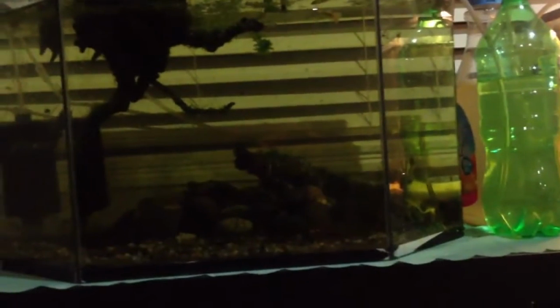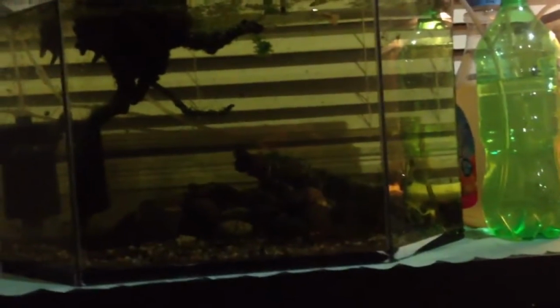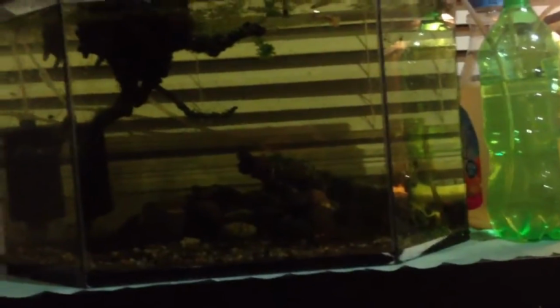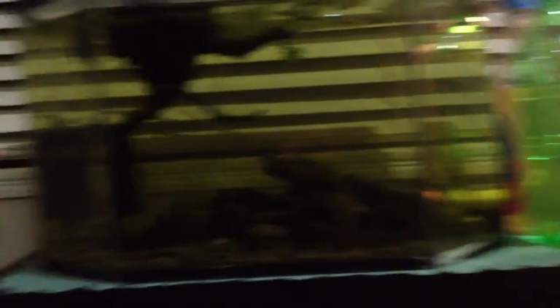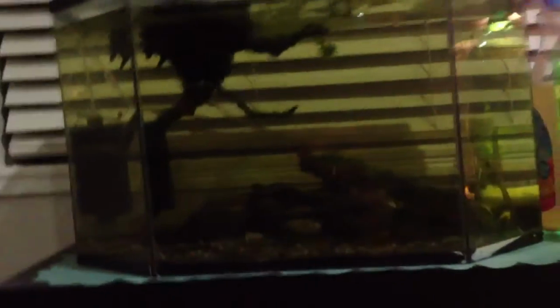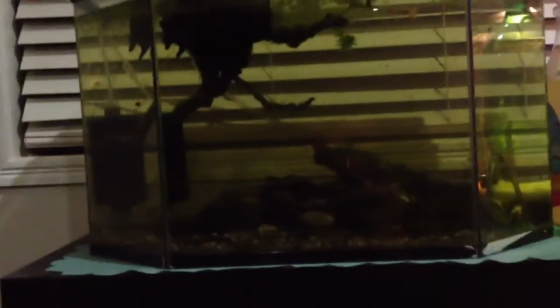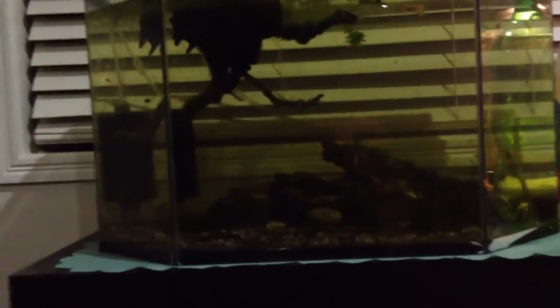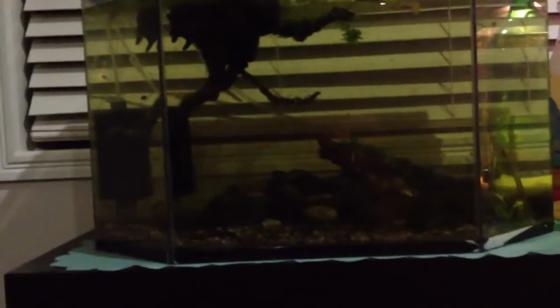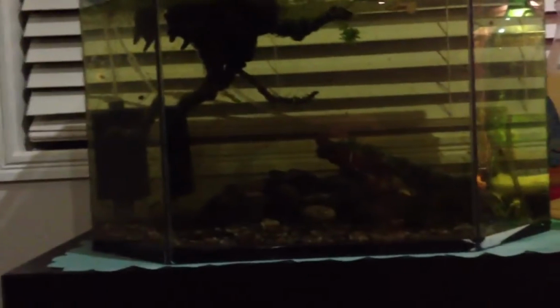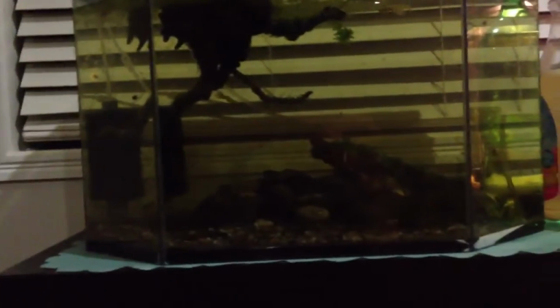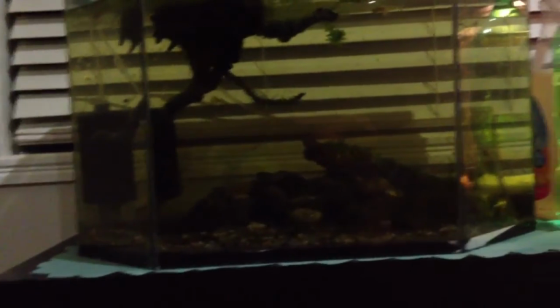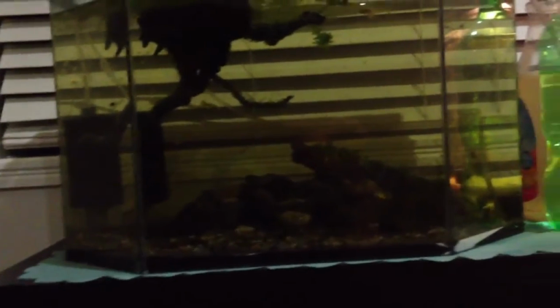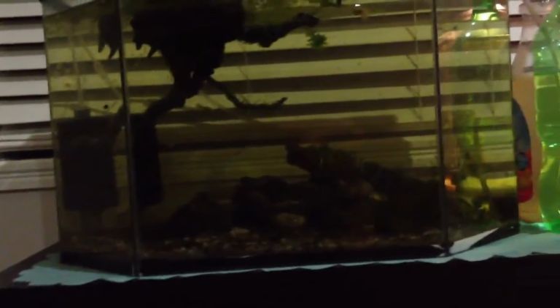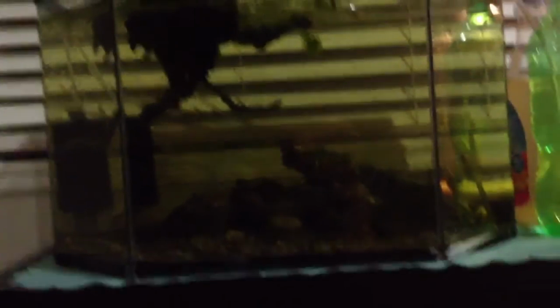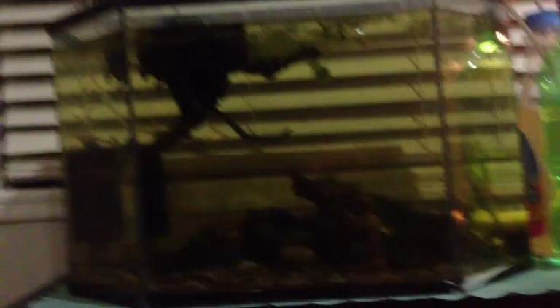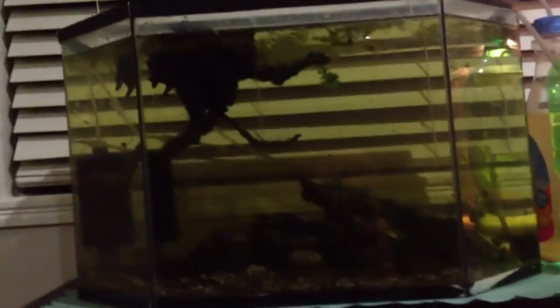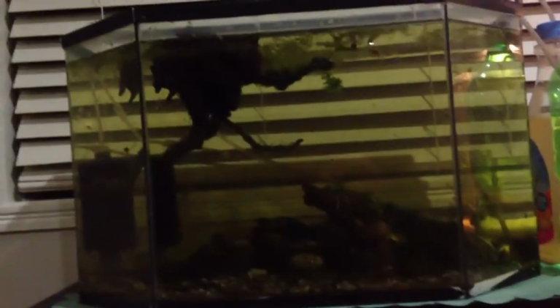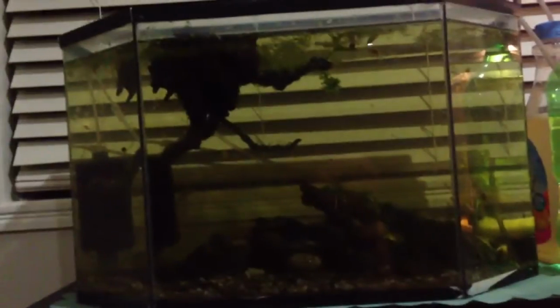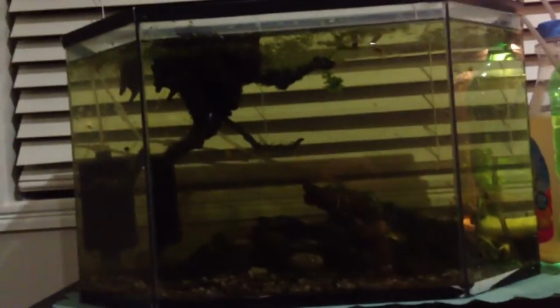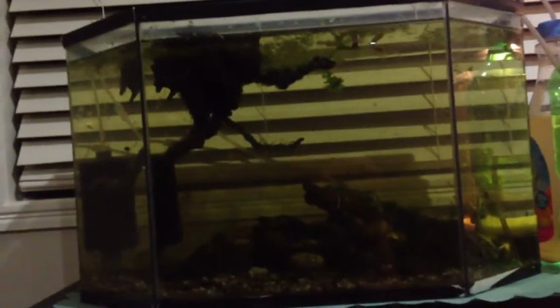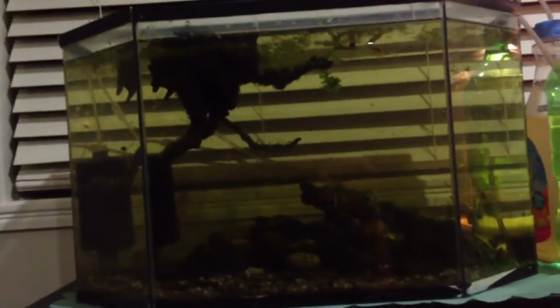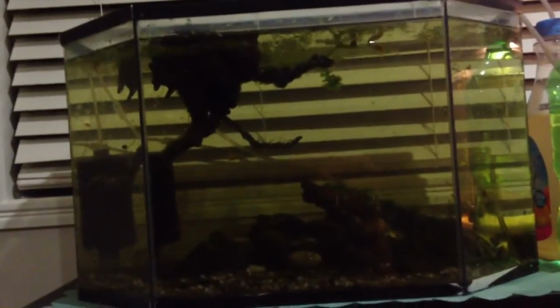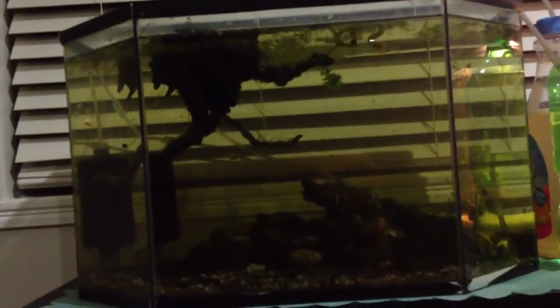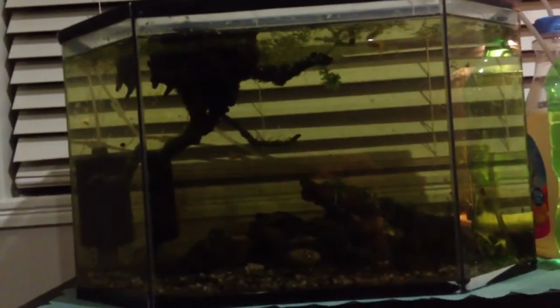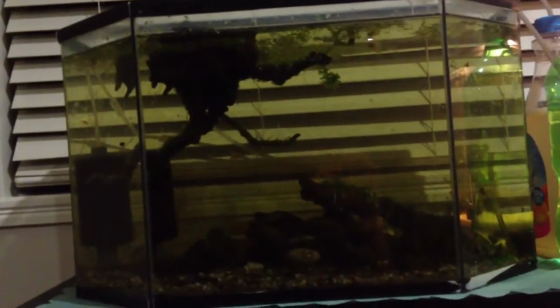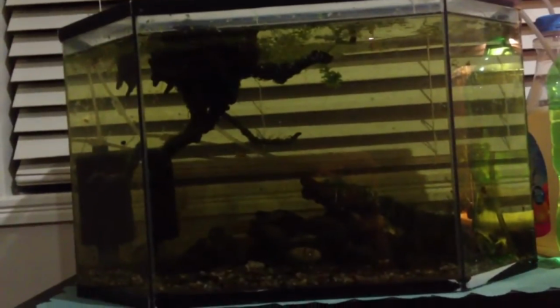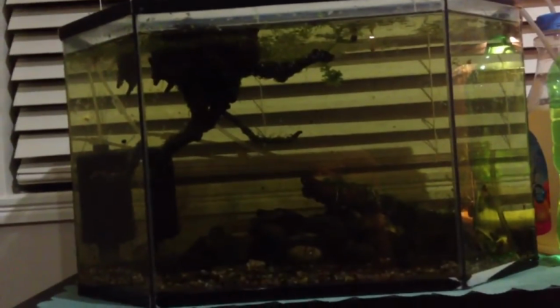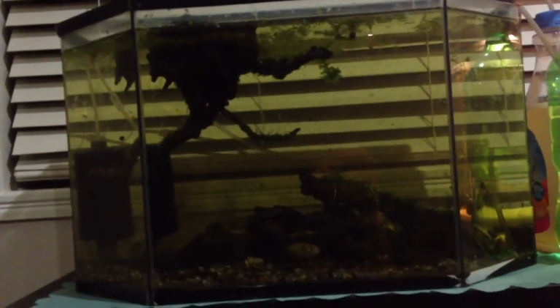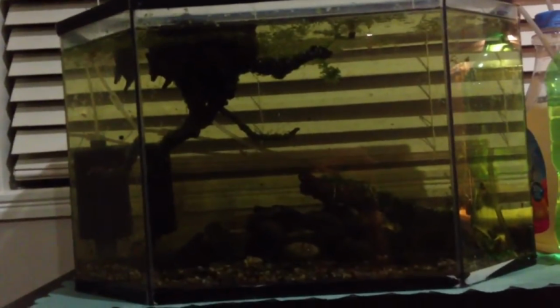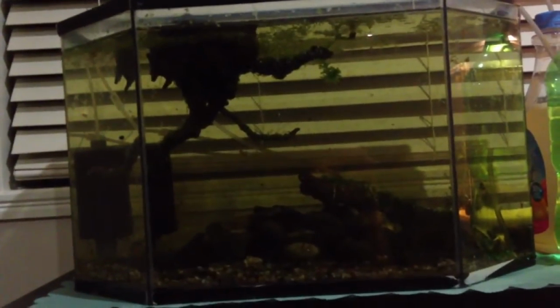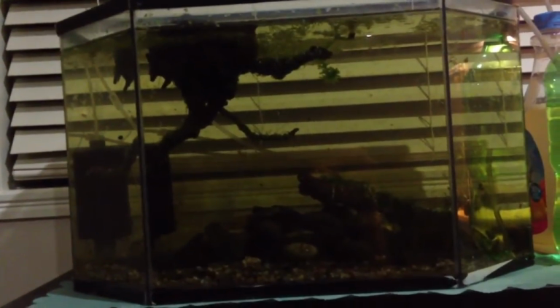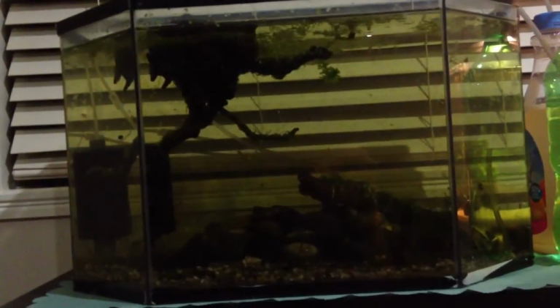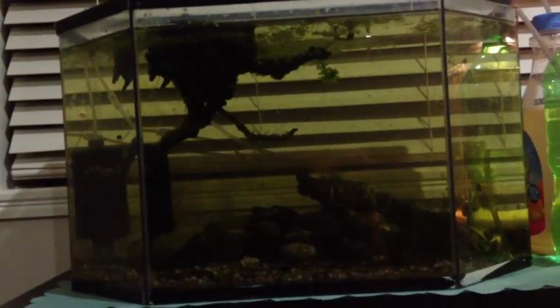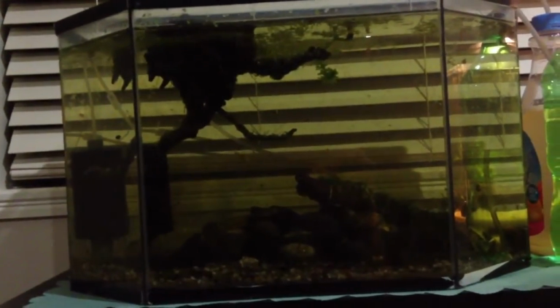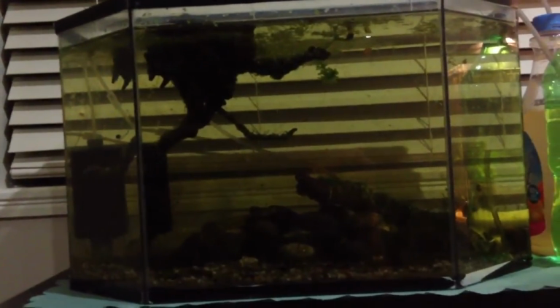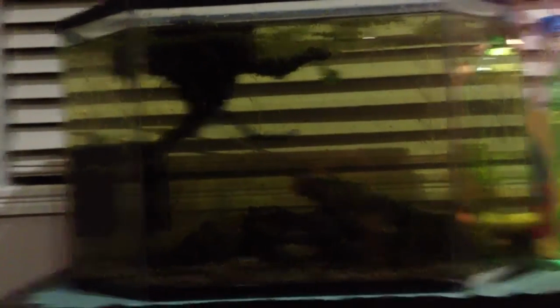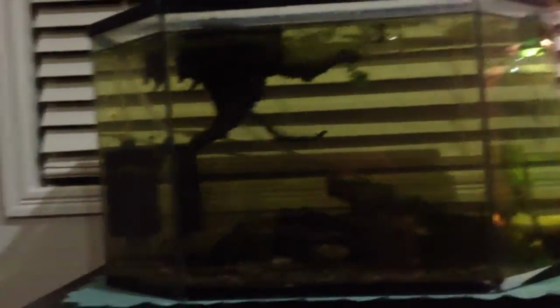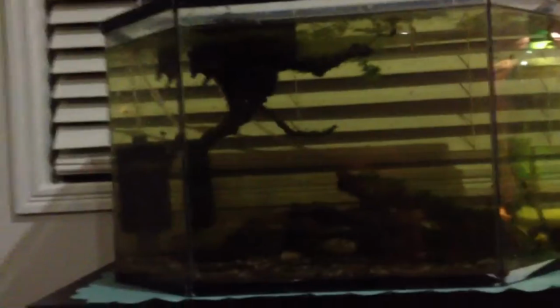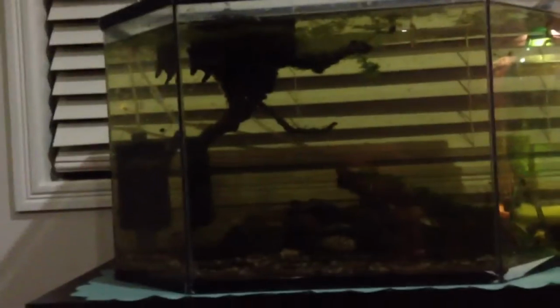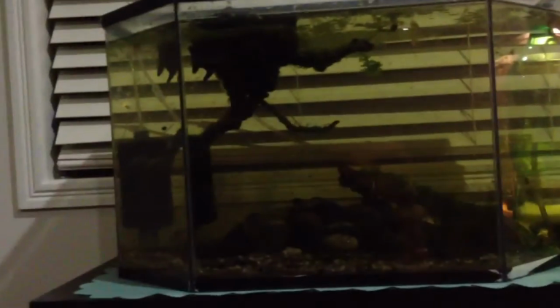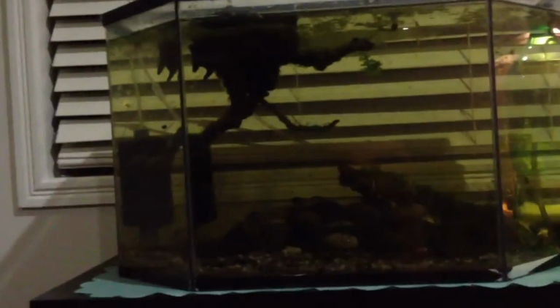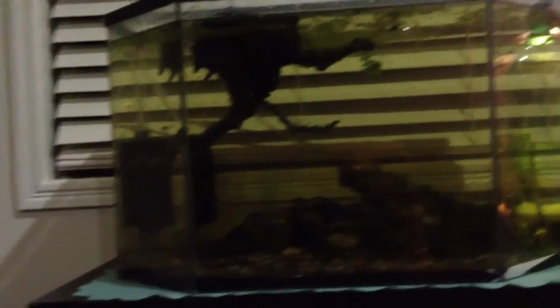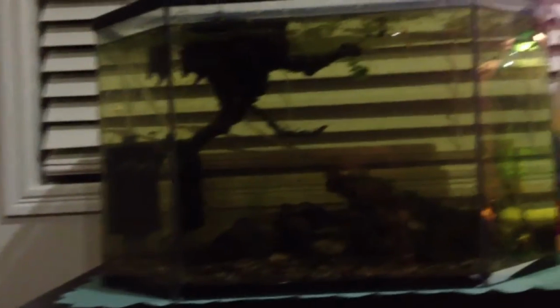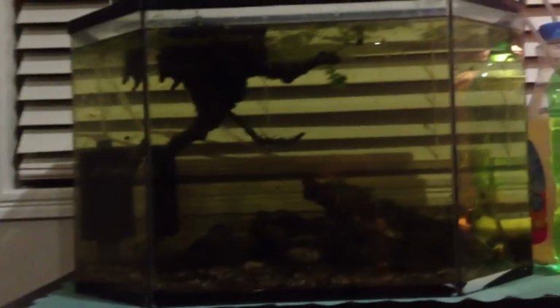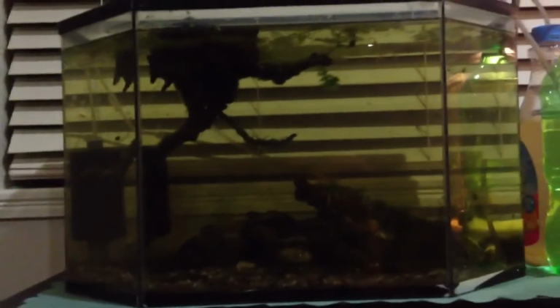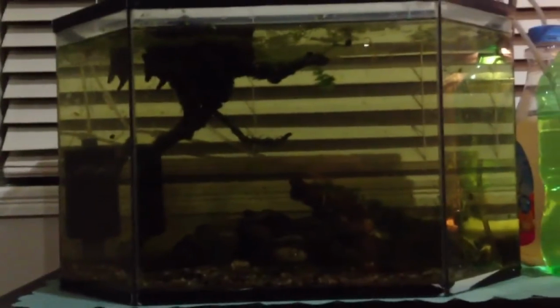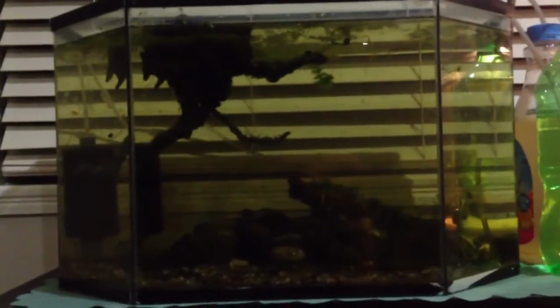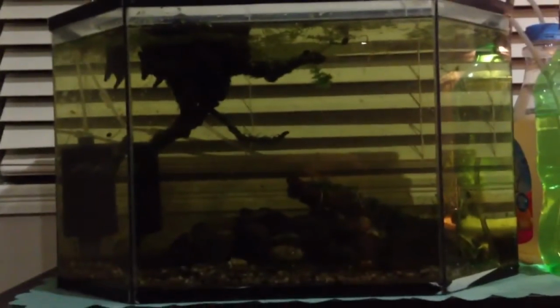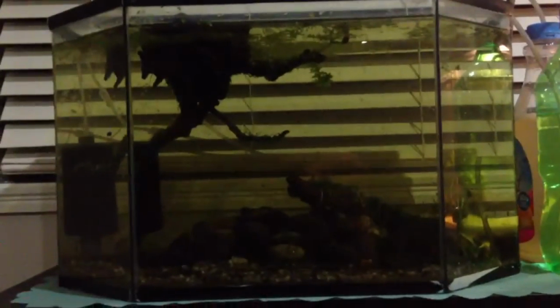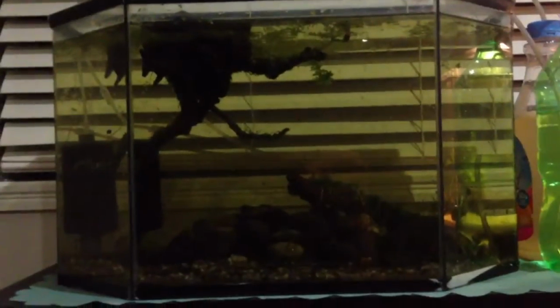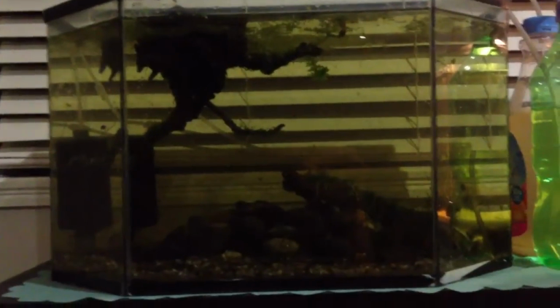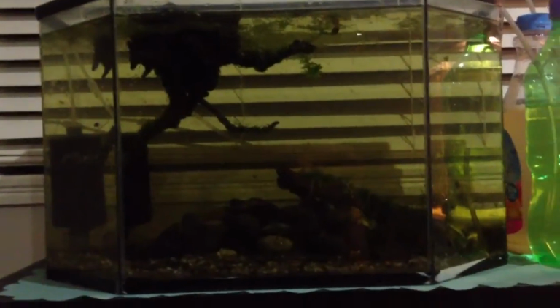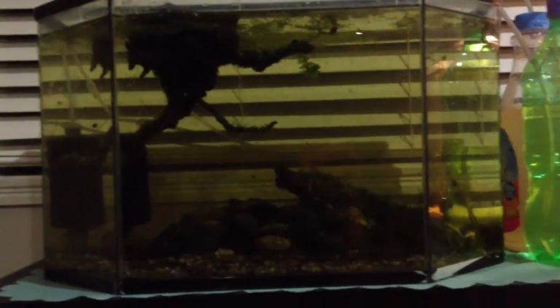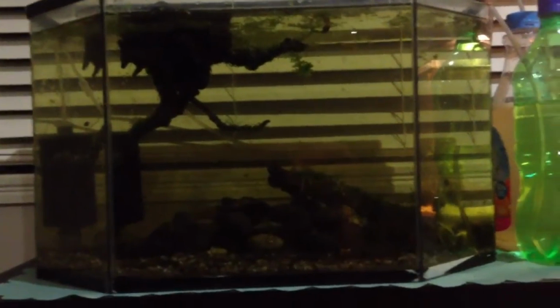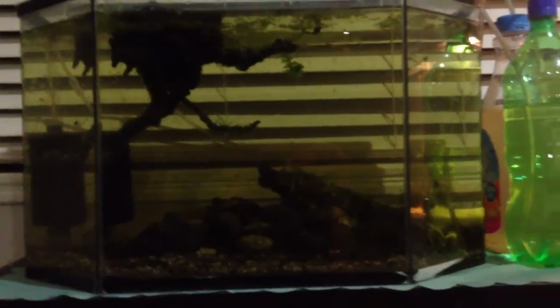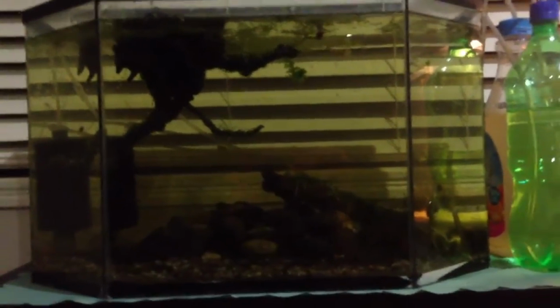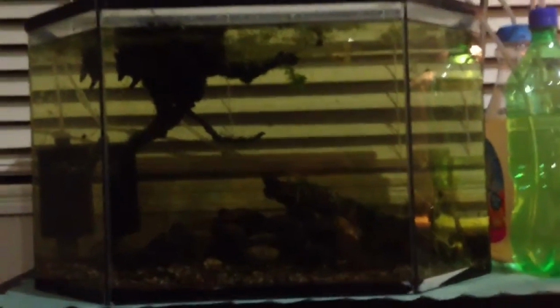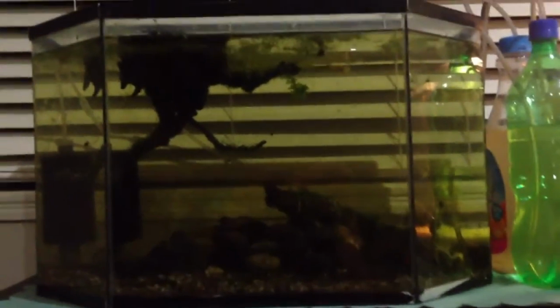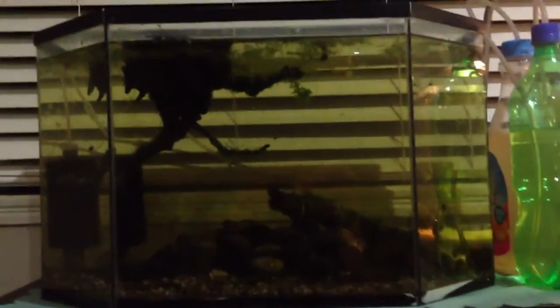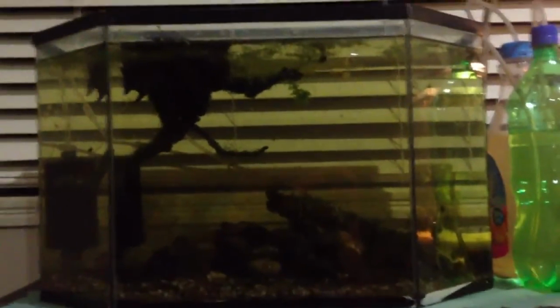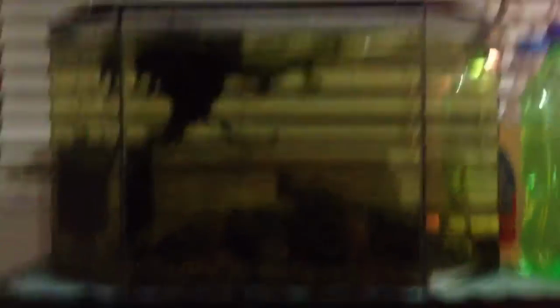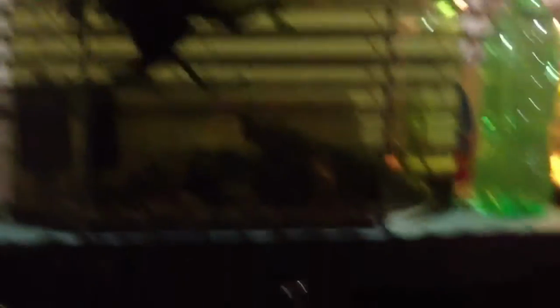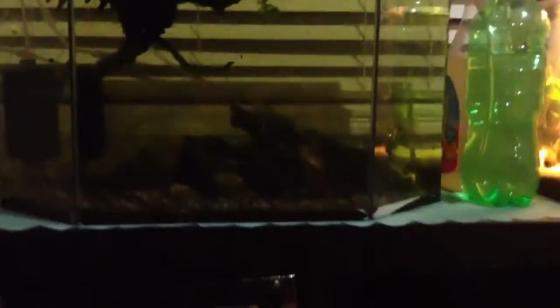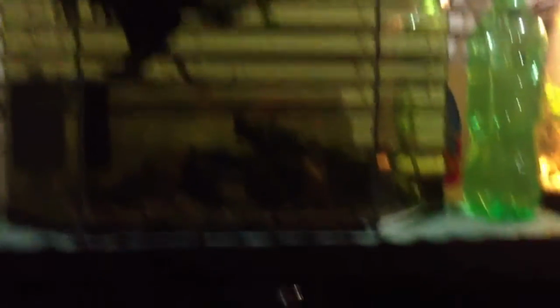But yeah, once the java moss grows in it'll look a lot nicer. Alright, thanks for watching.